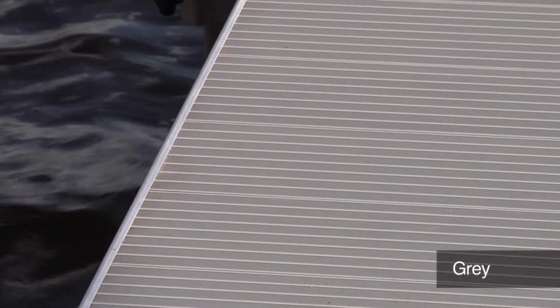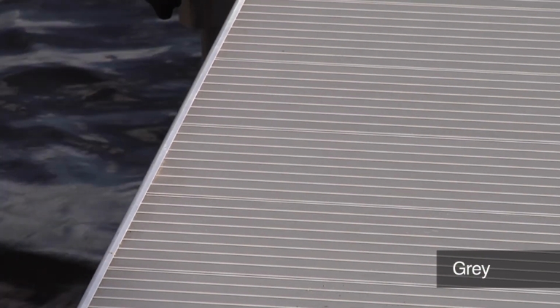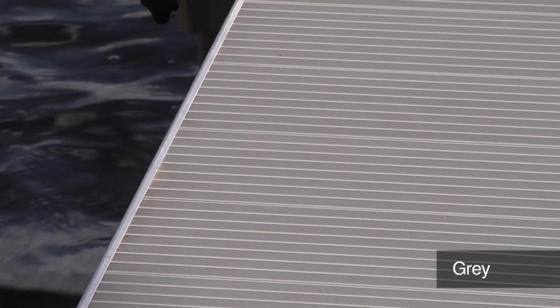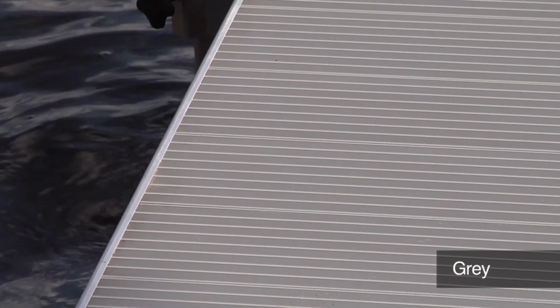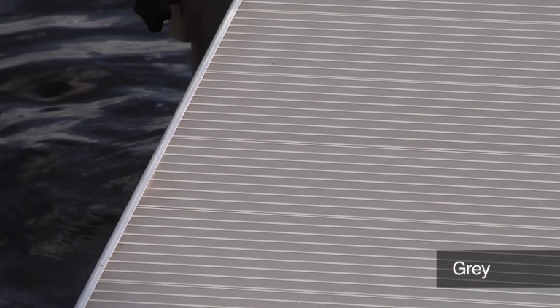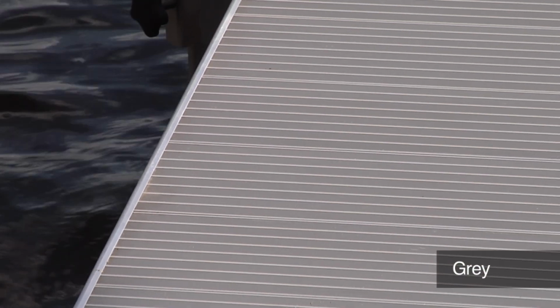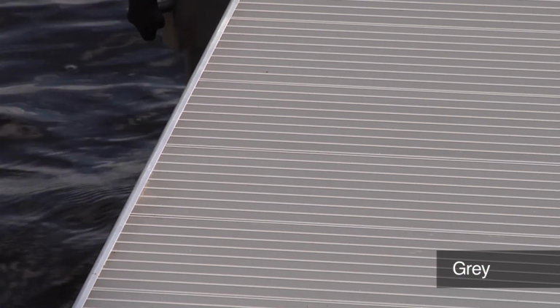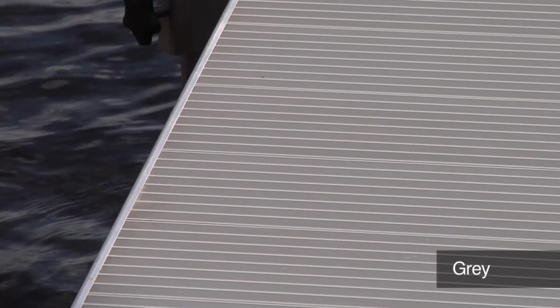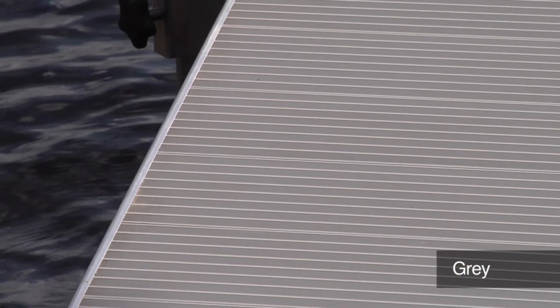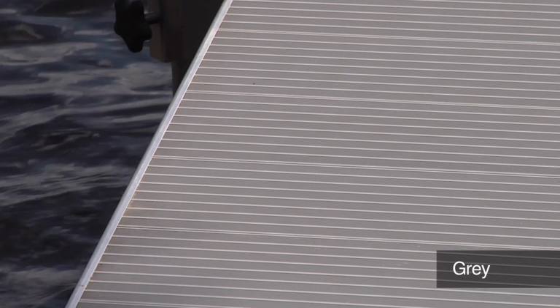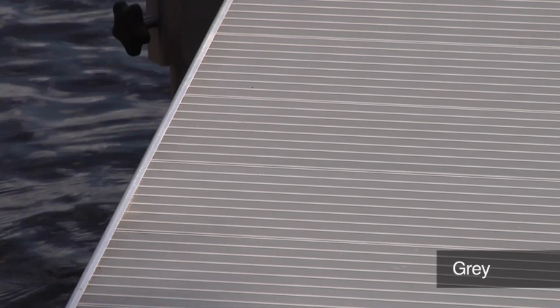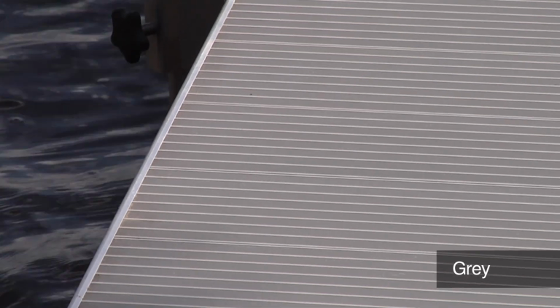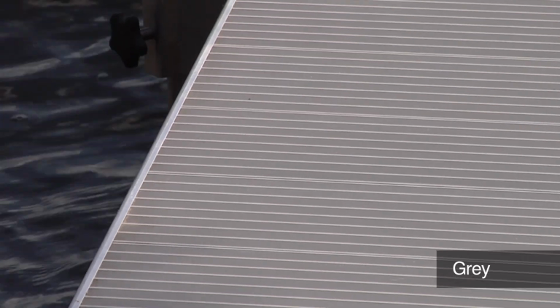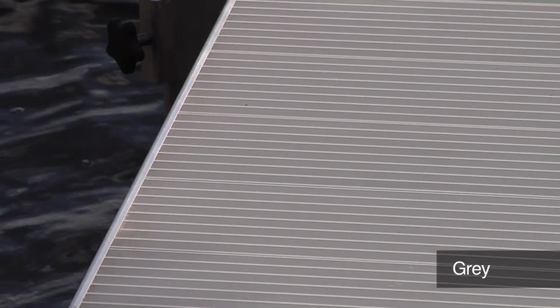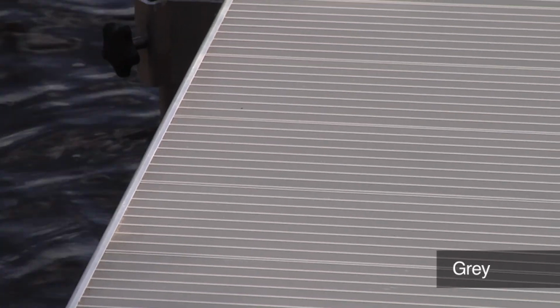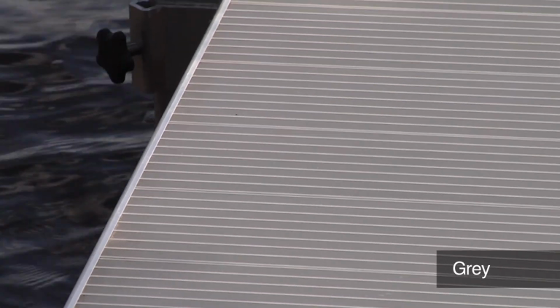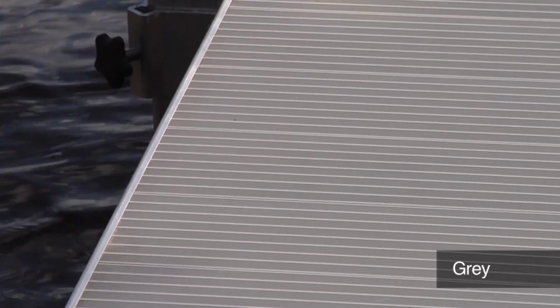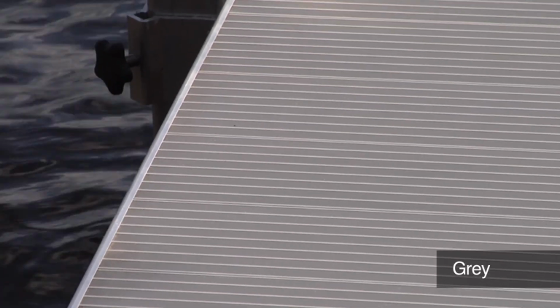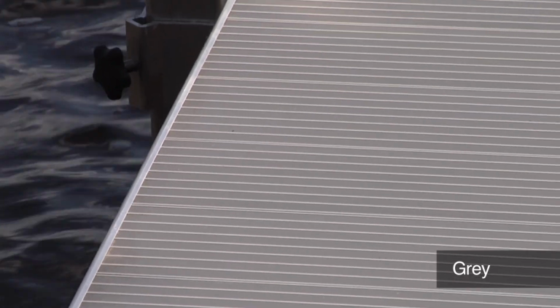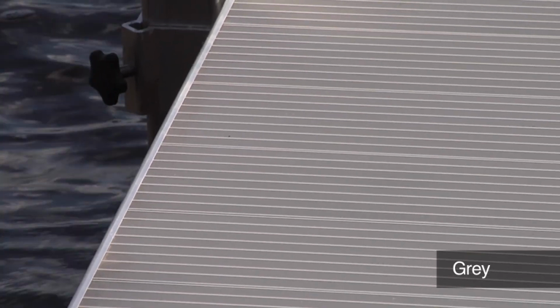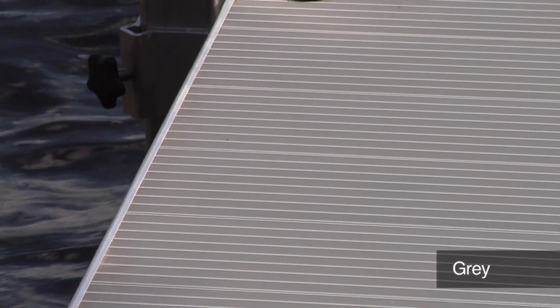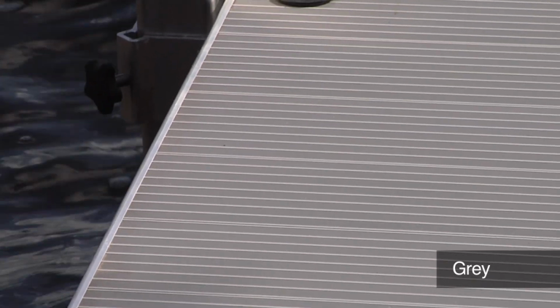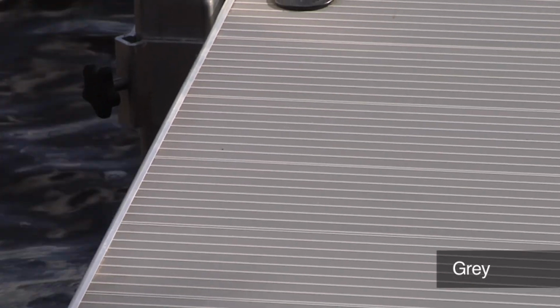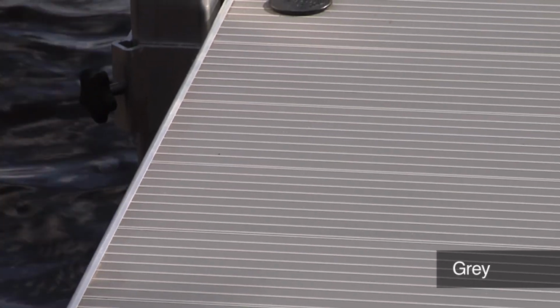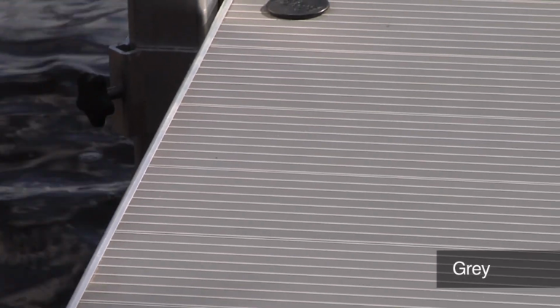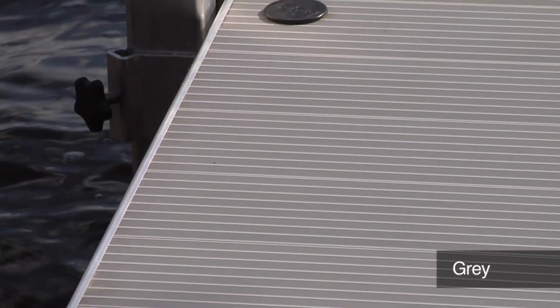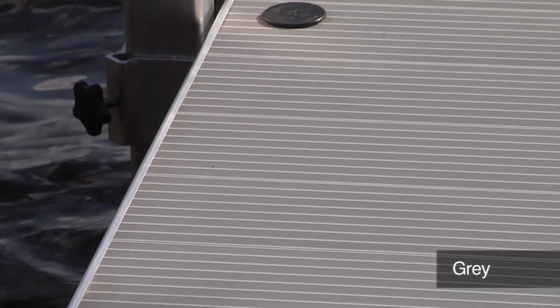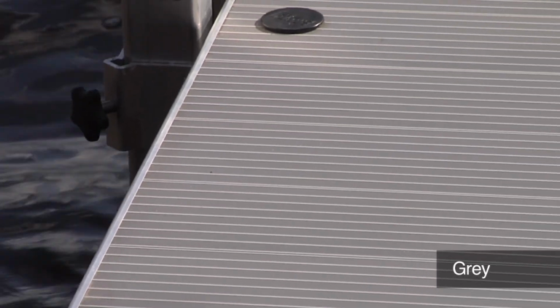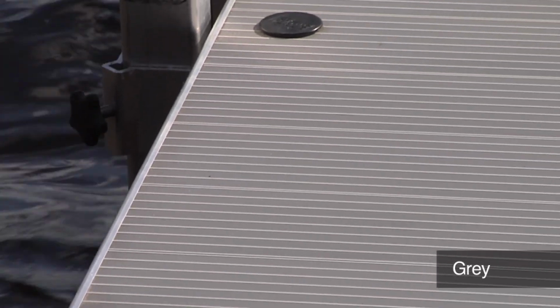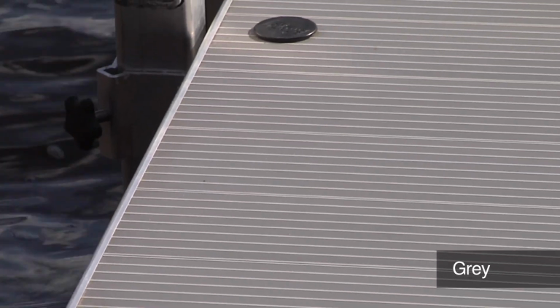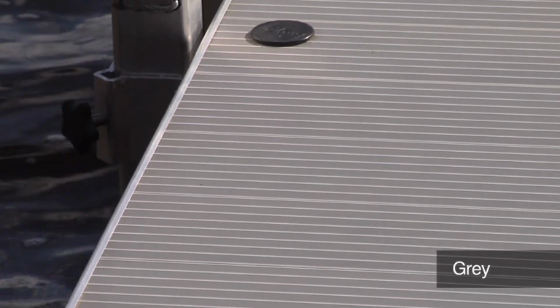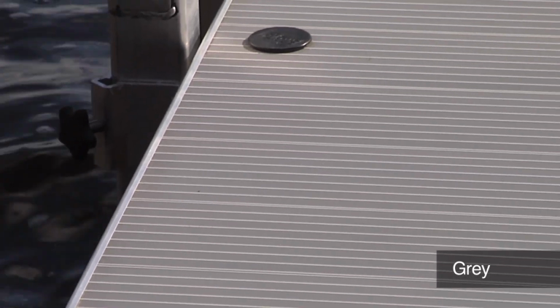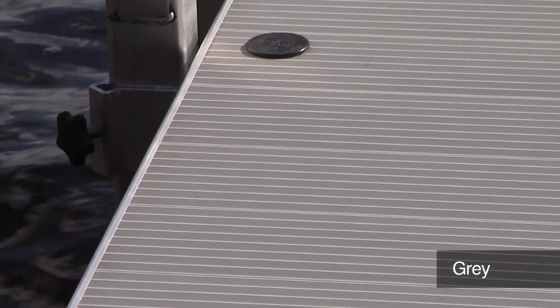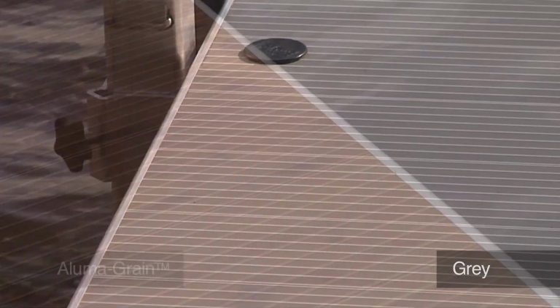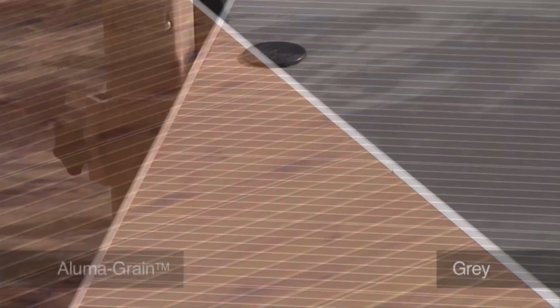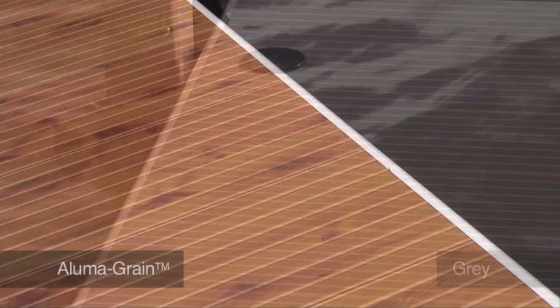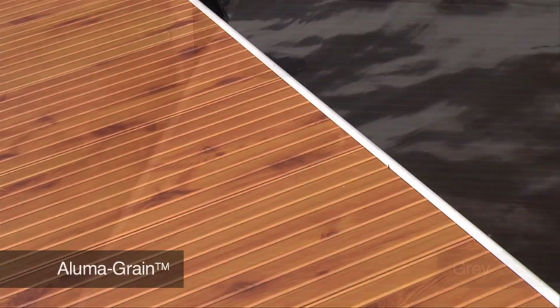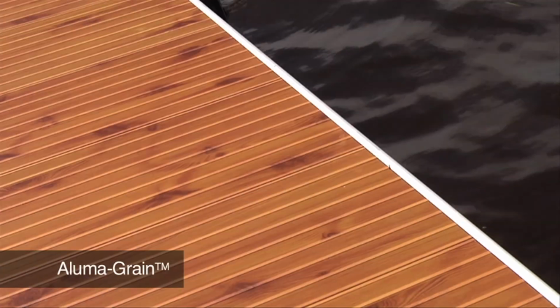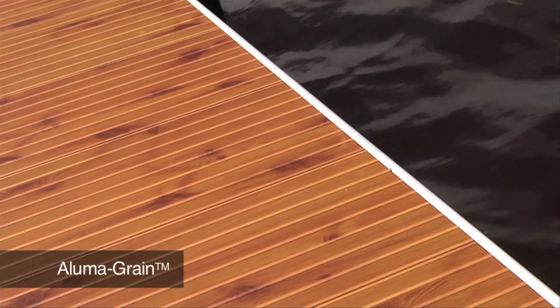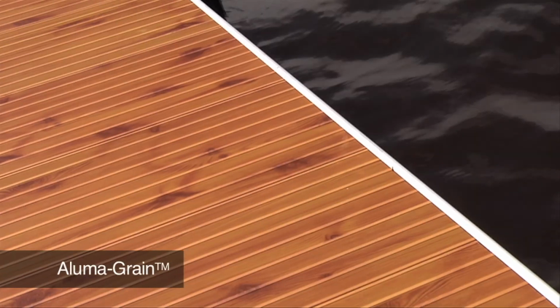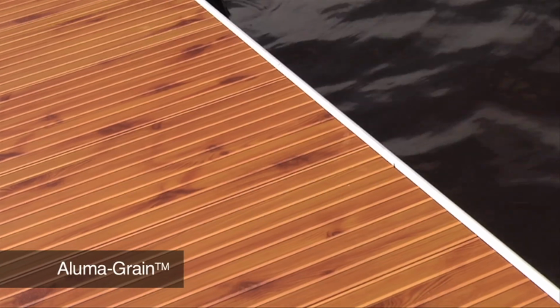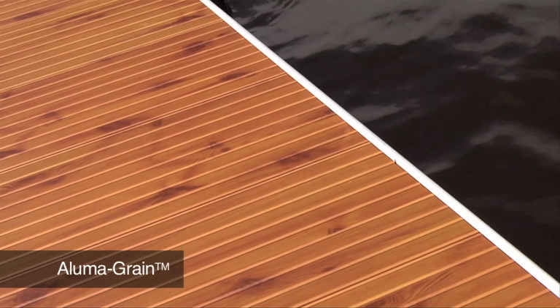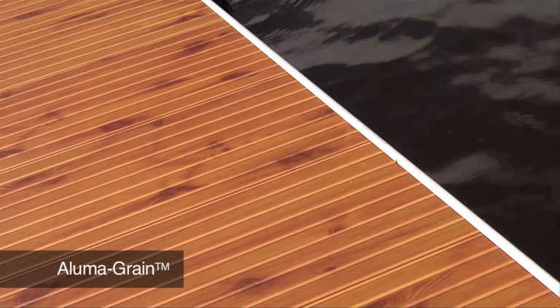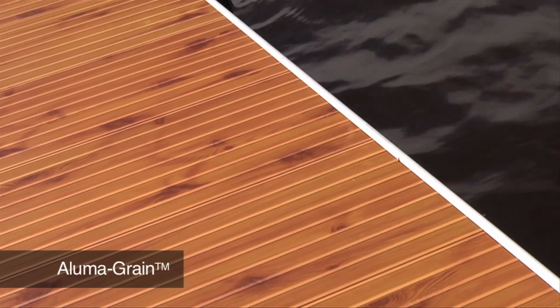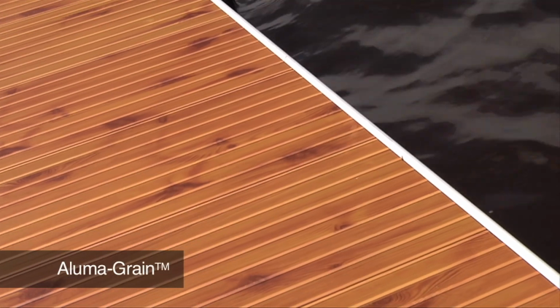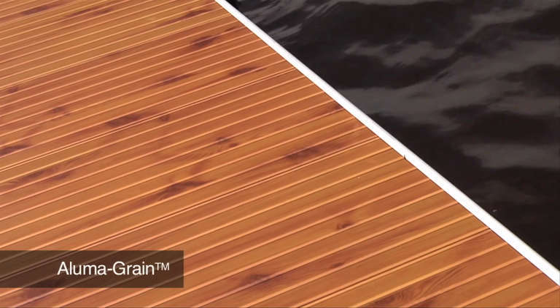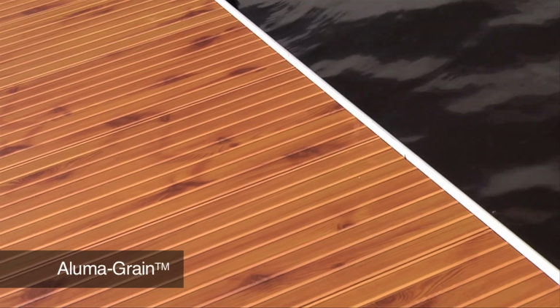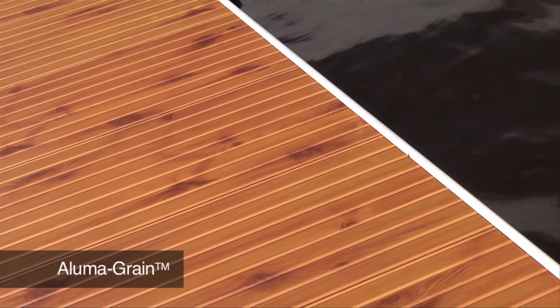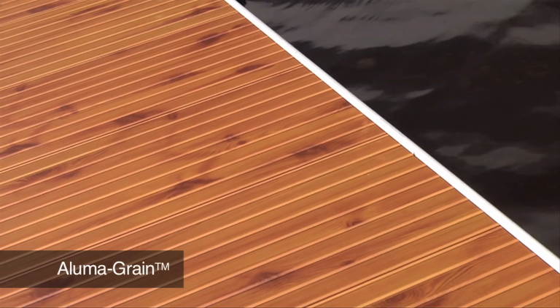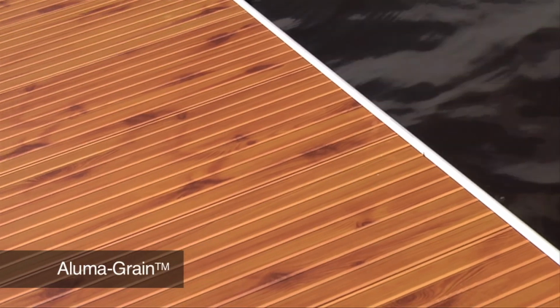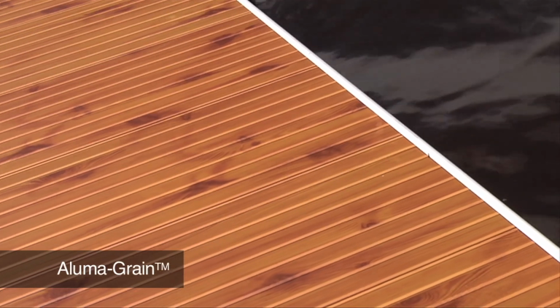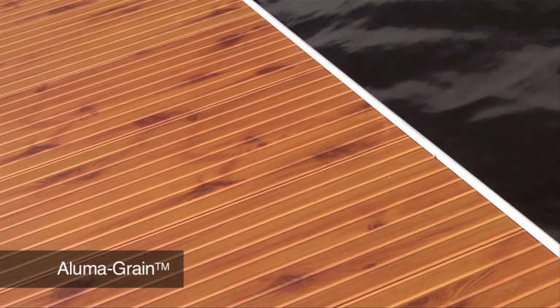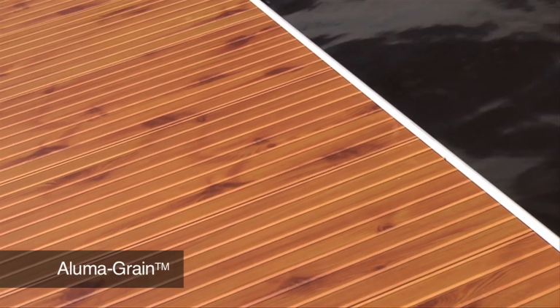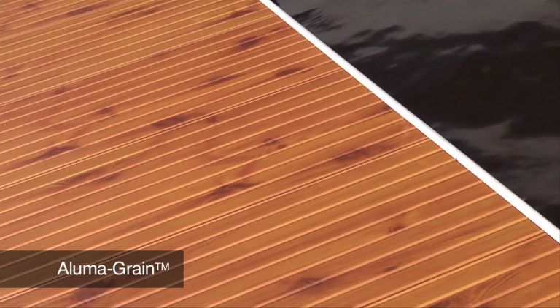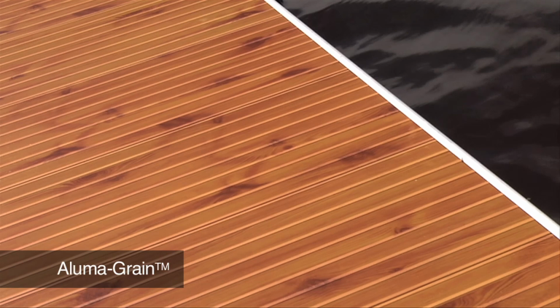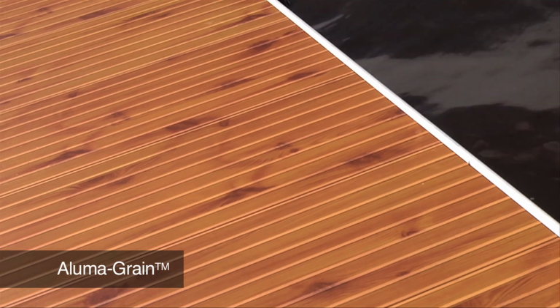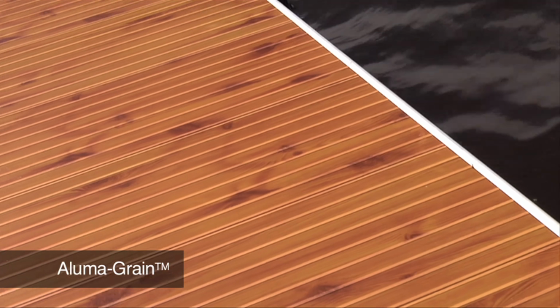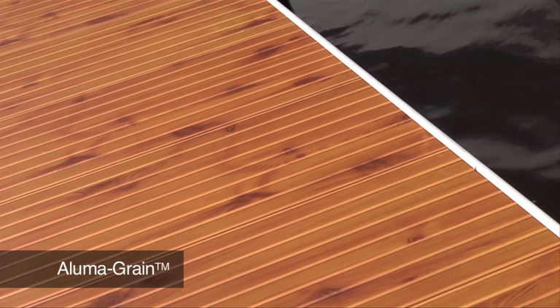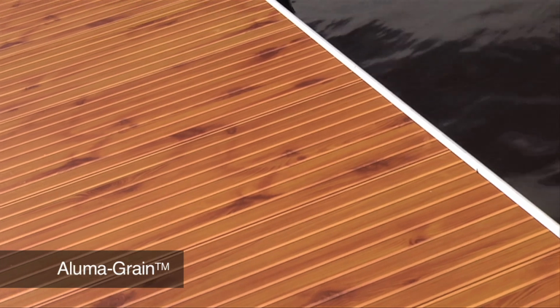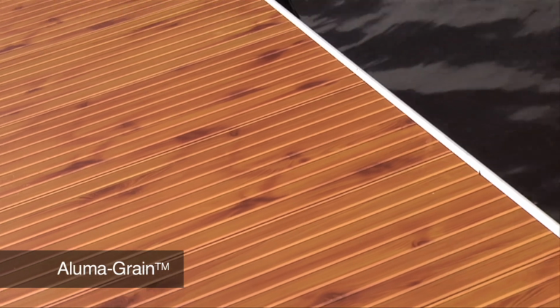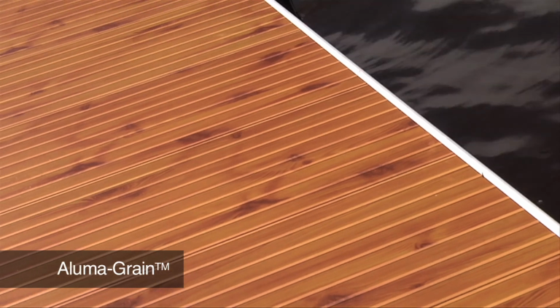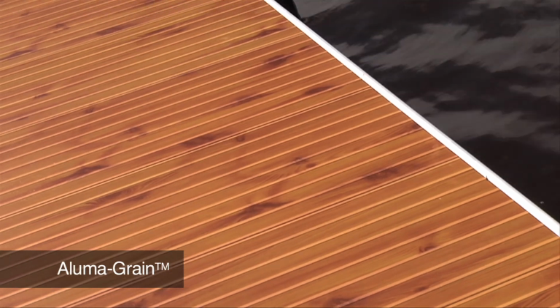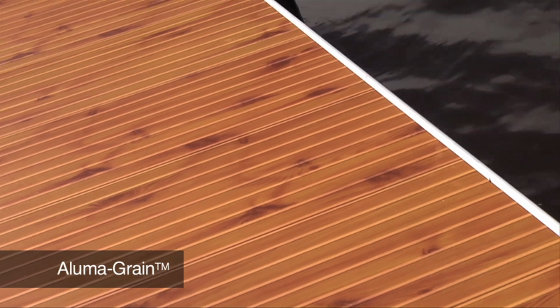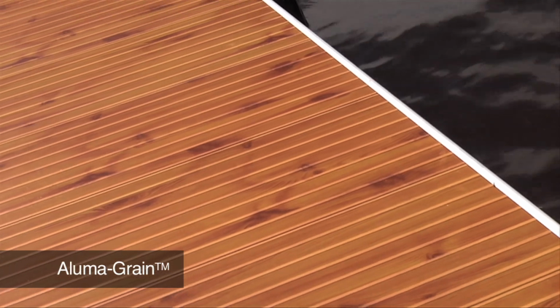Decking choices include maintenance-free aluminum in gray or alumigrain finishes, or lightweight composite decking.